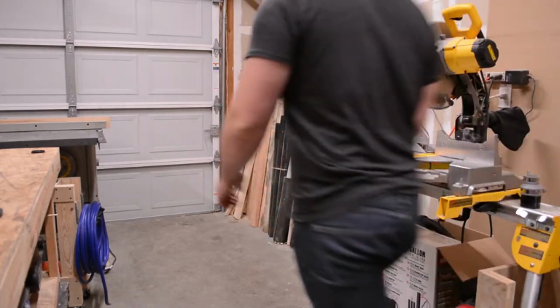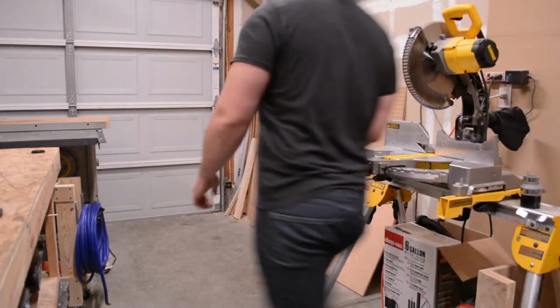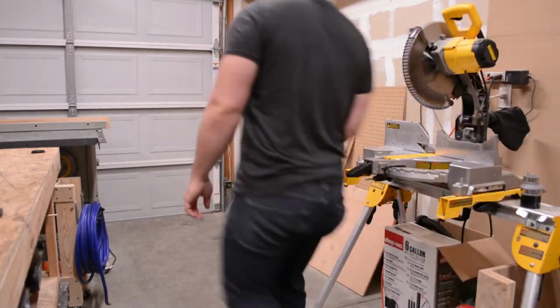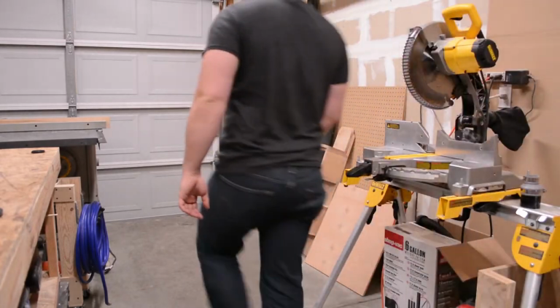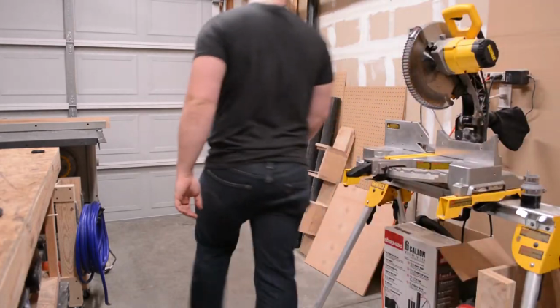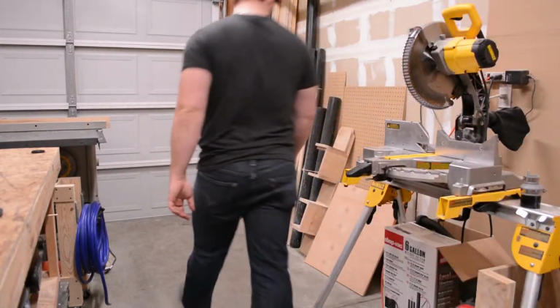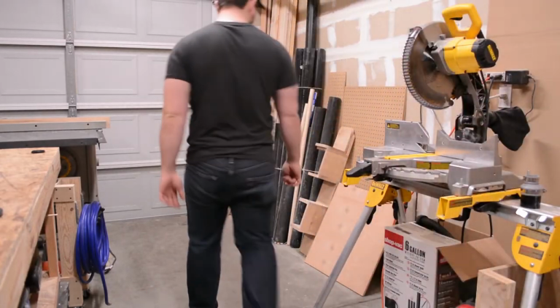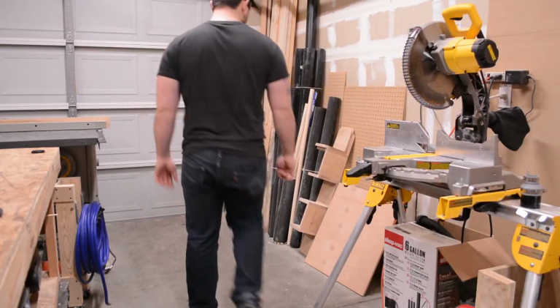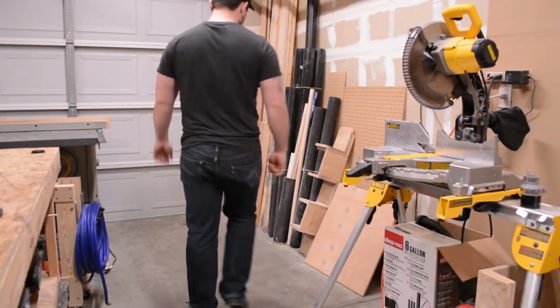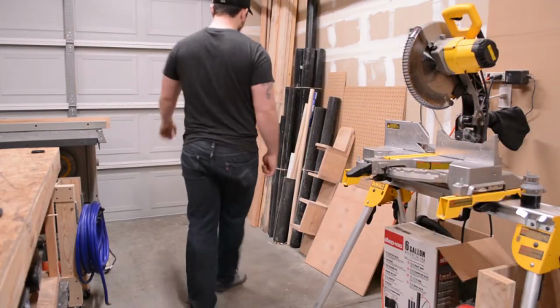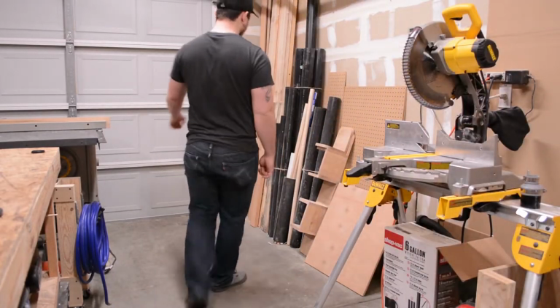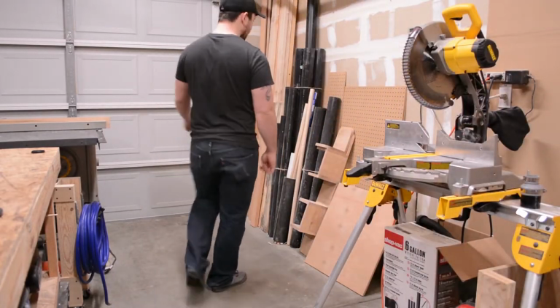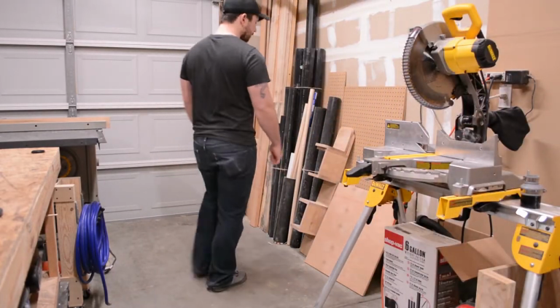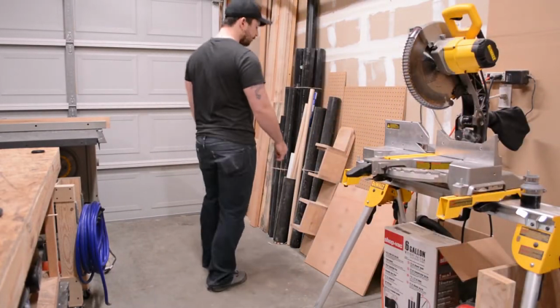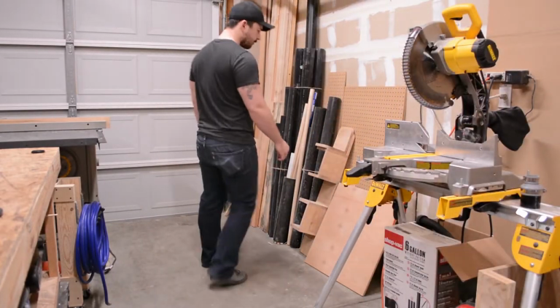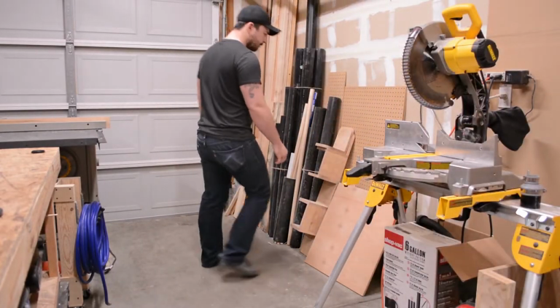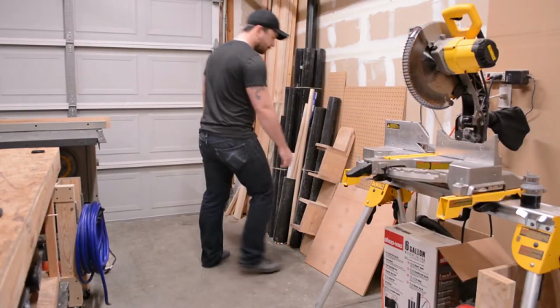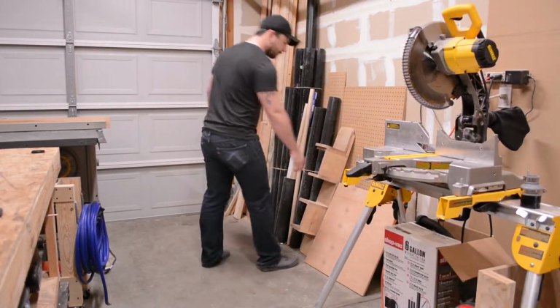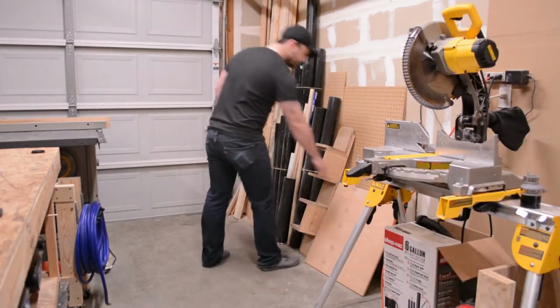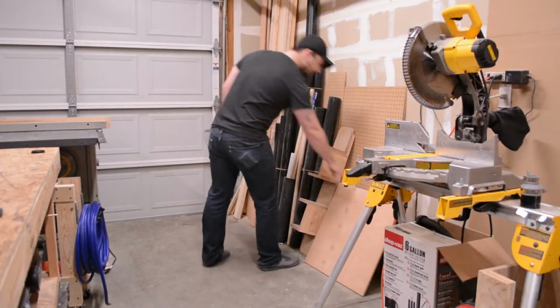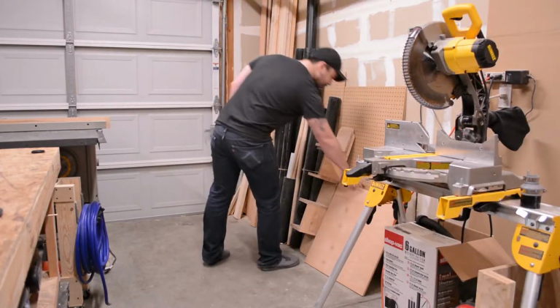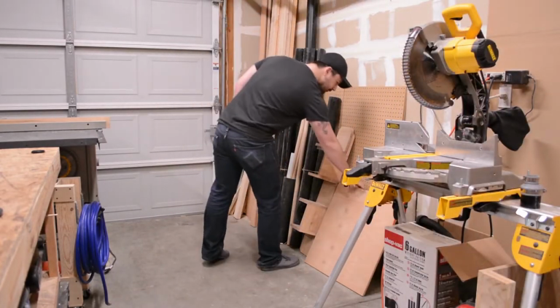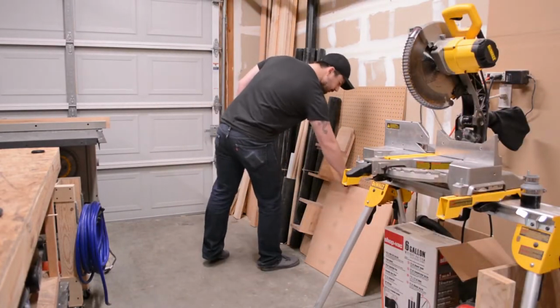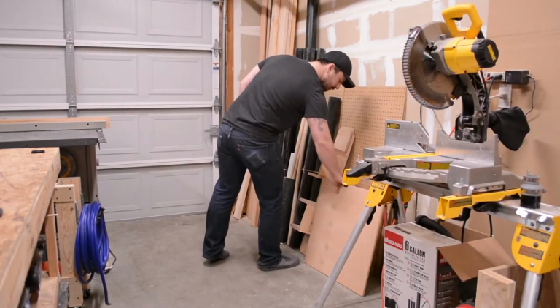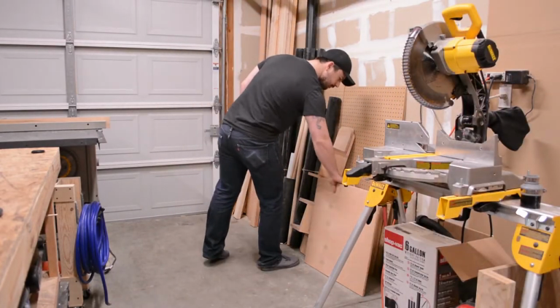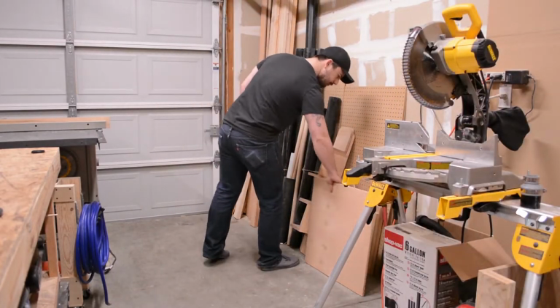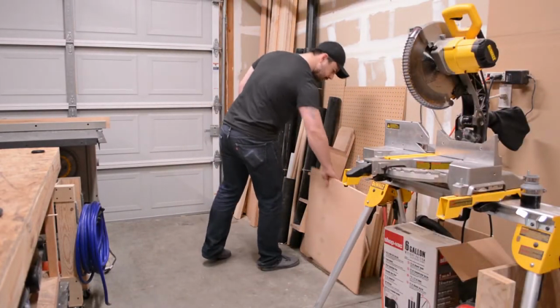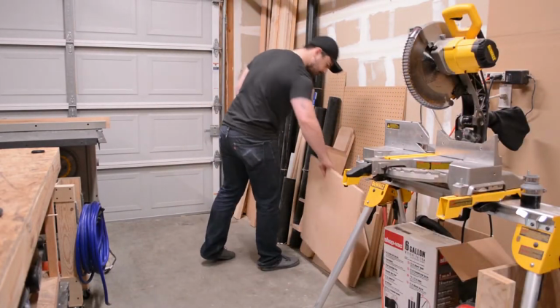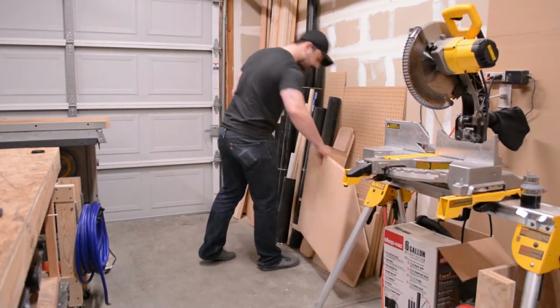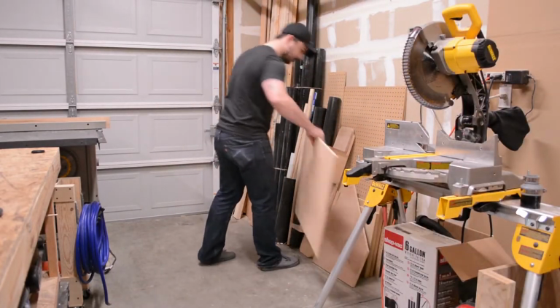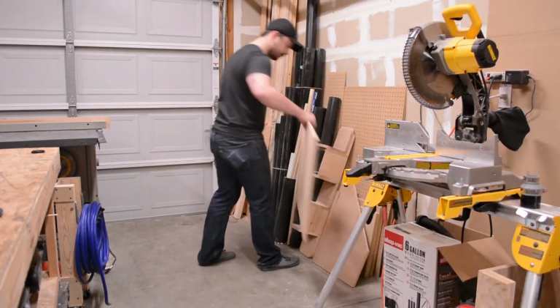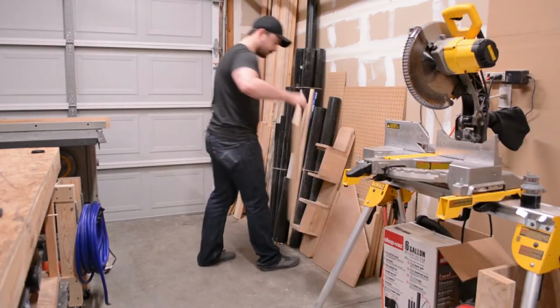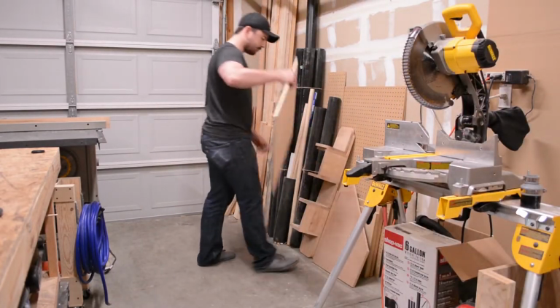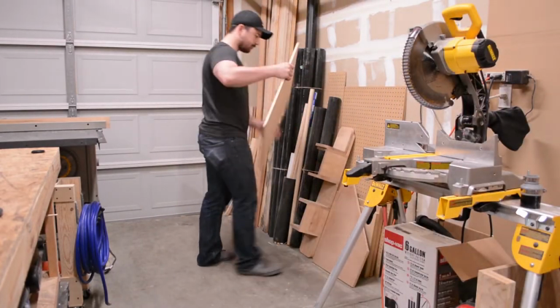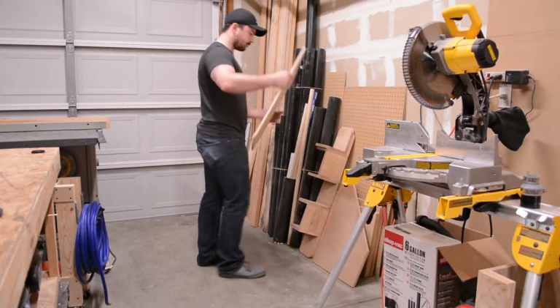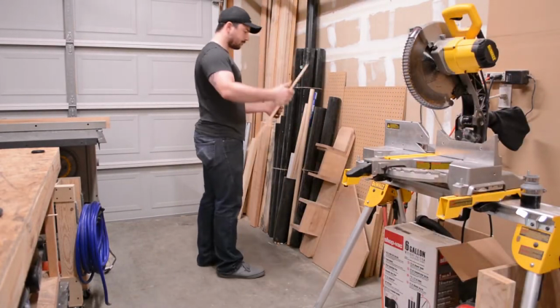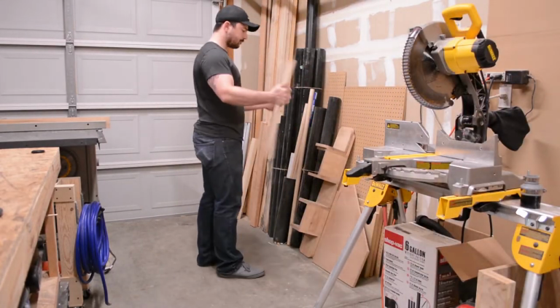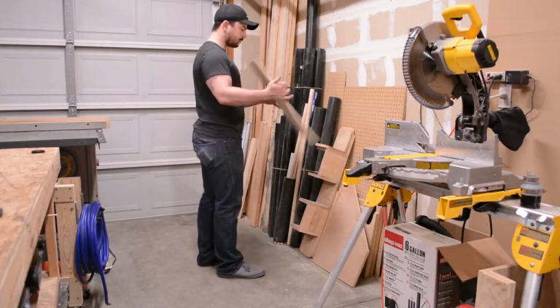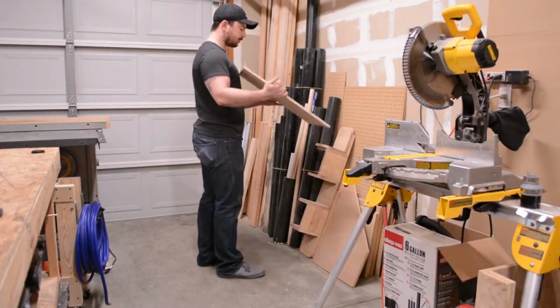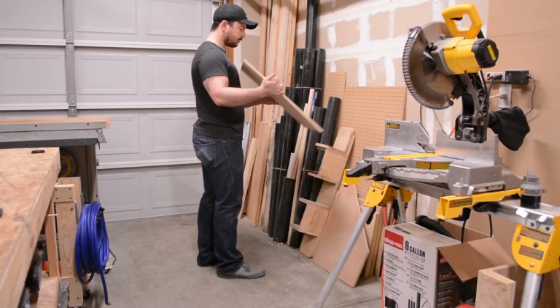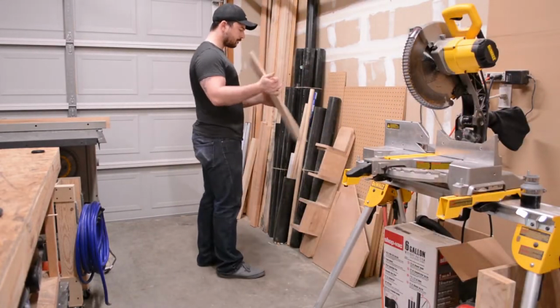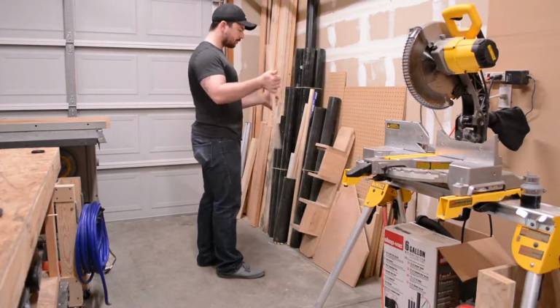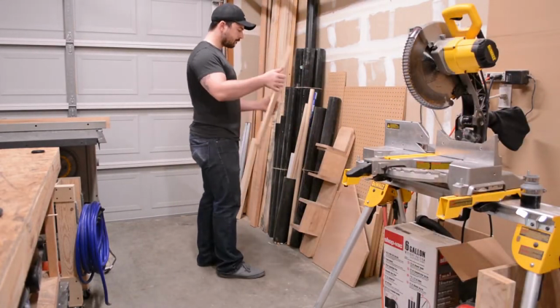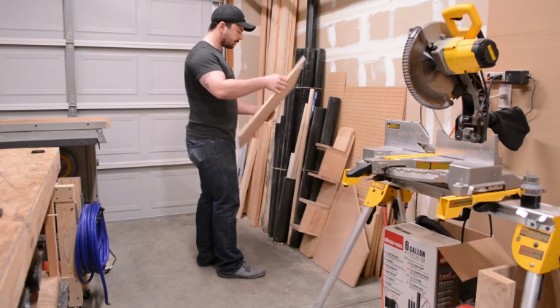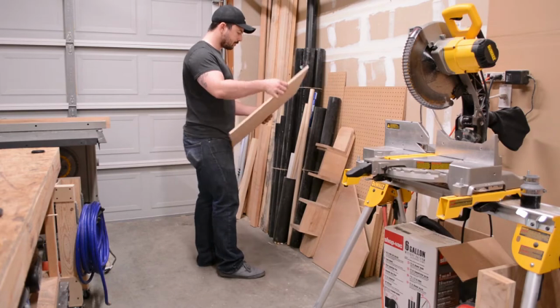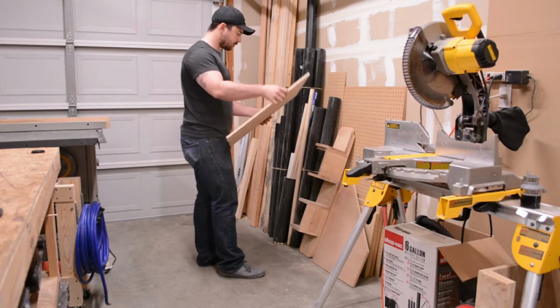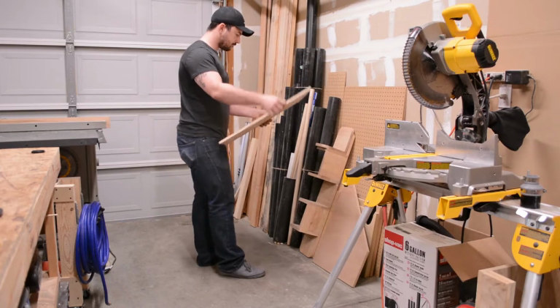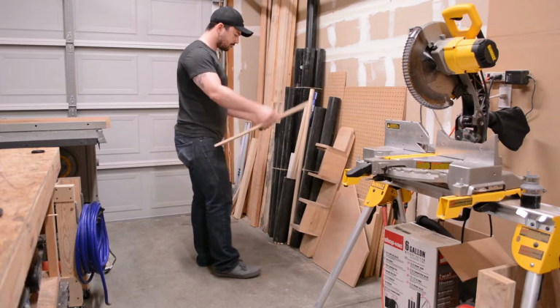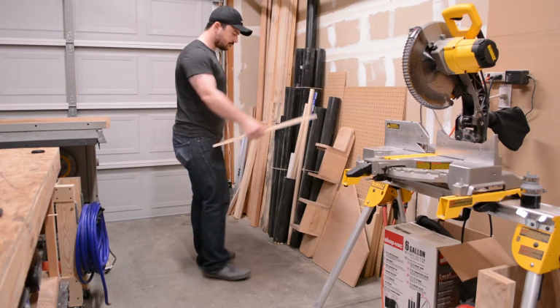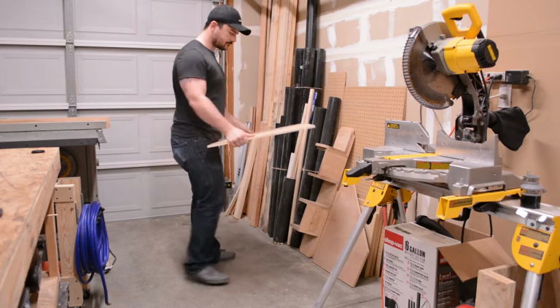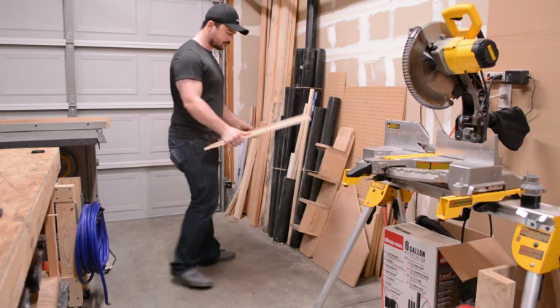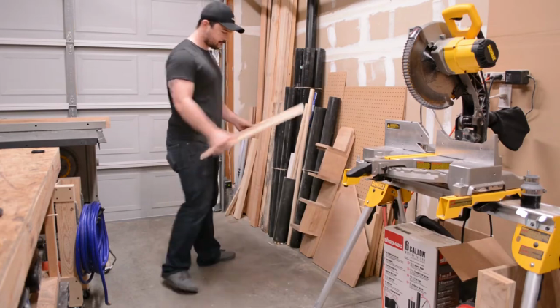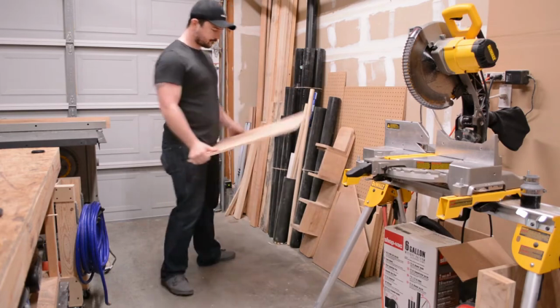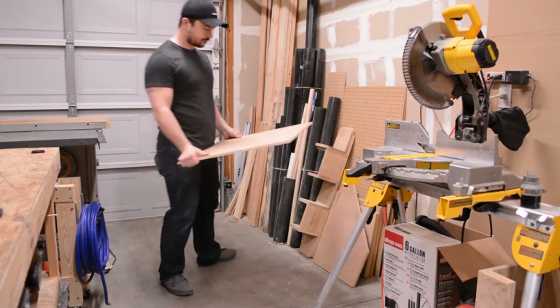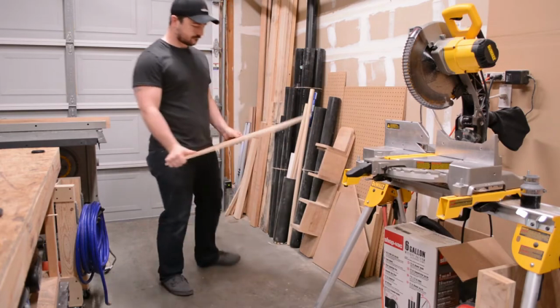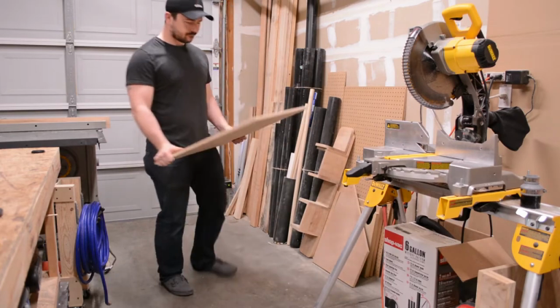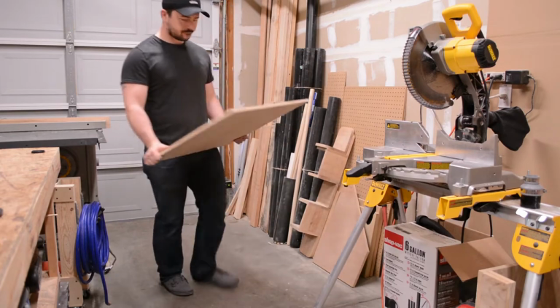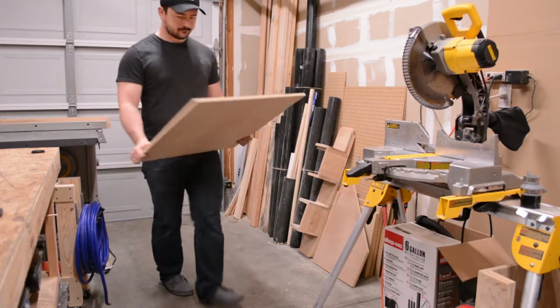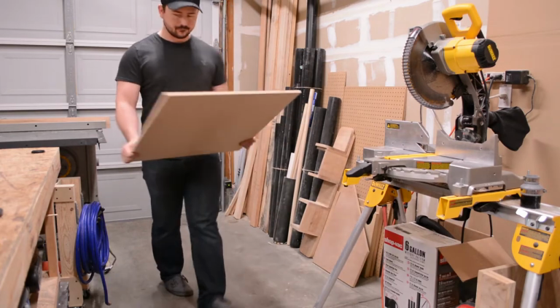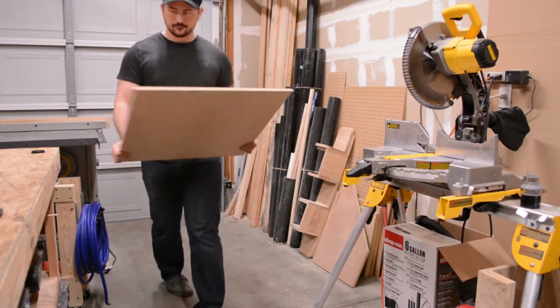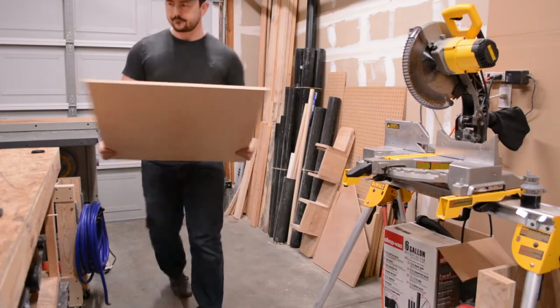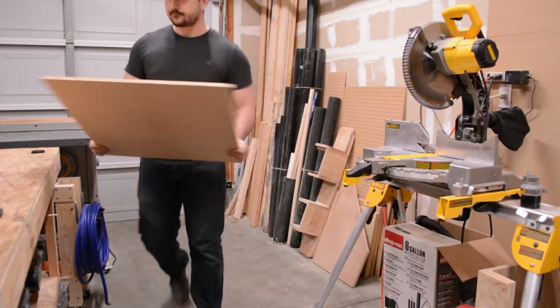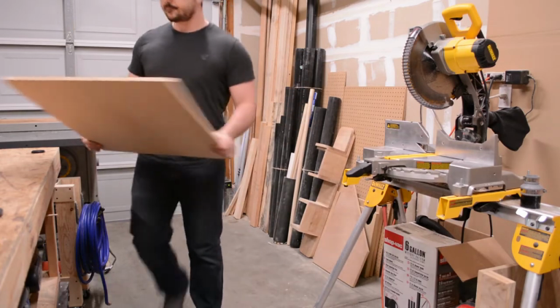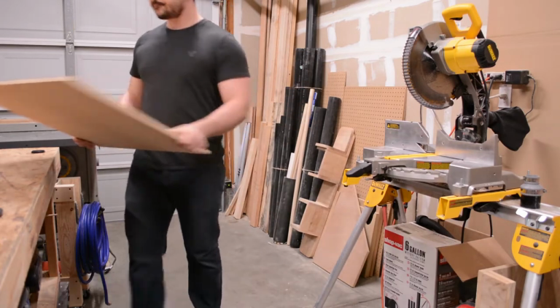Hello everybody. Today I'll be making a circle cutting jig attachment for my plunge router. It's made from half inch birch plywood.